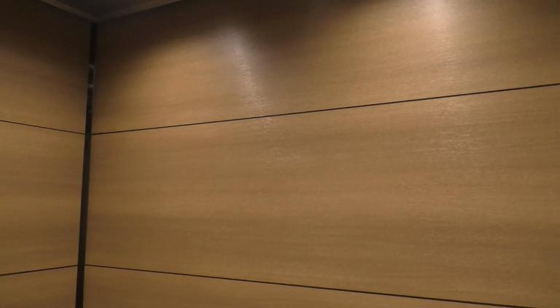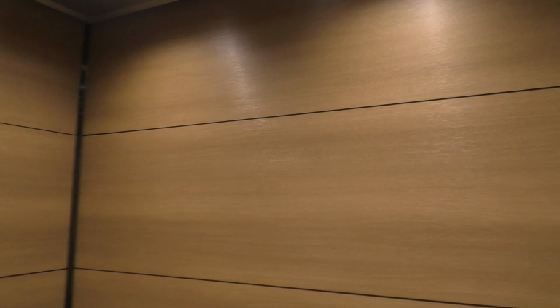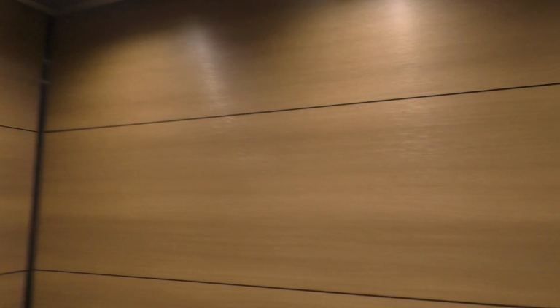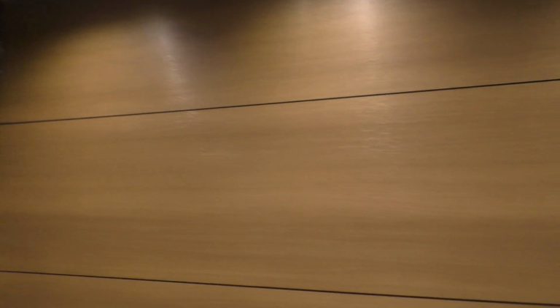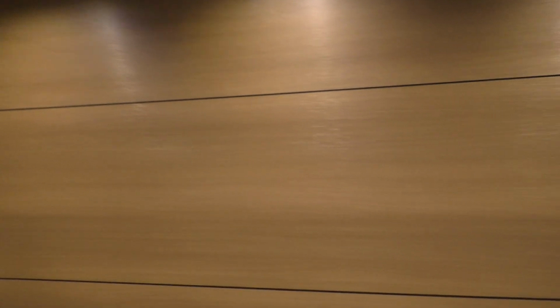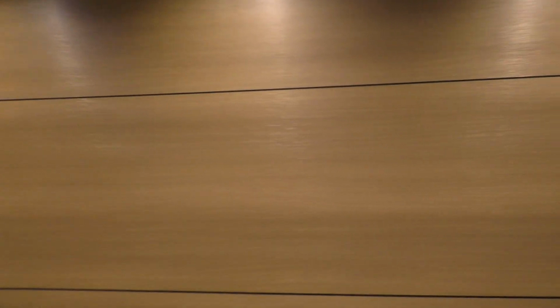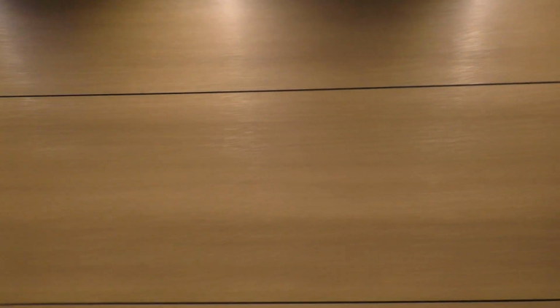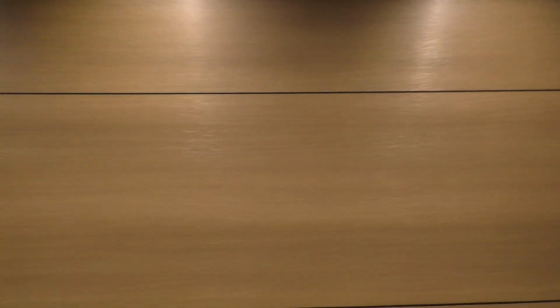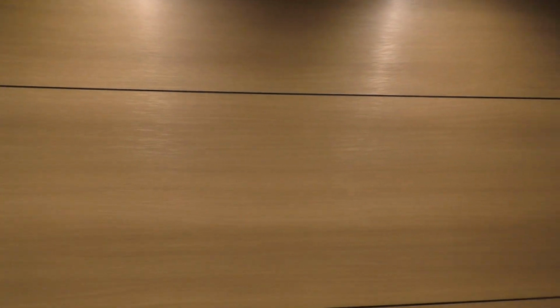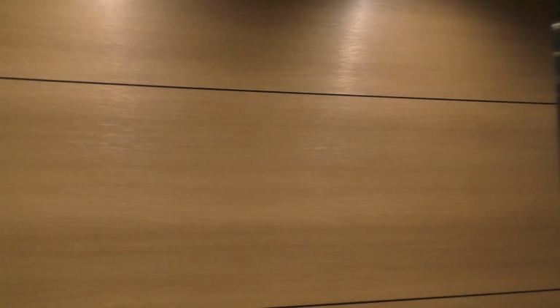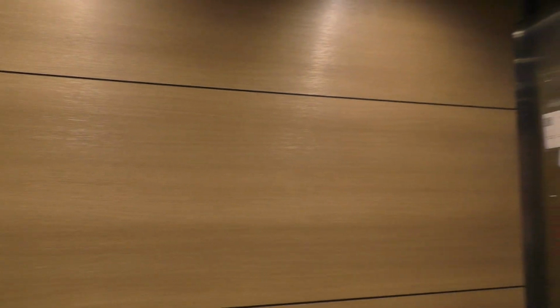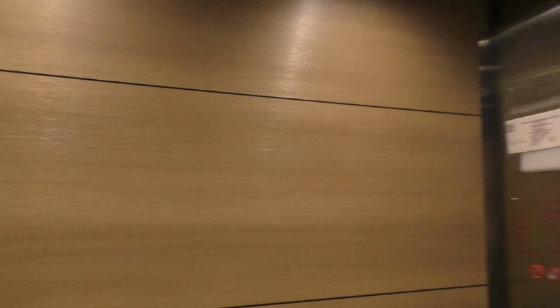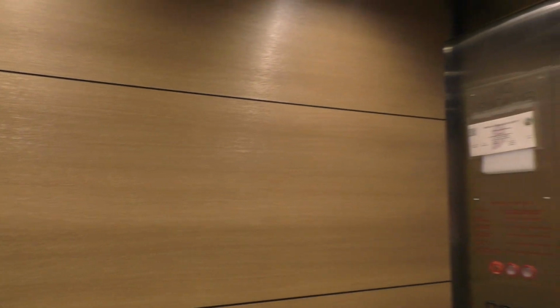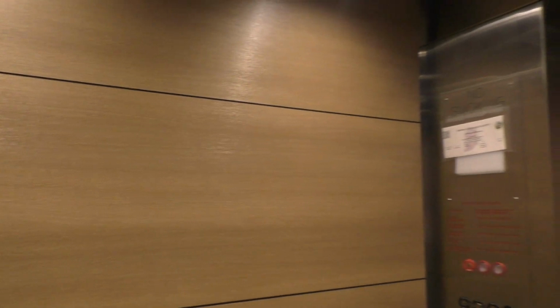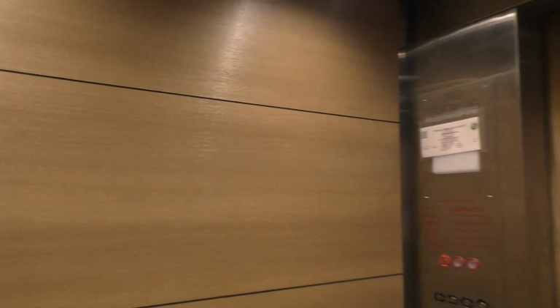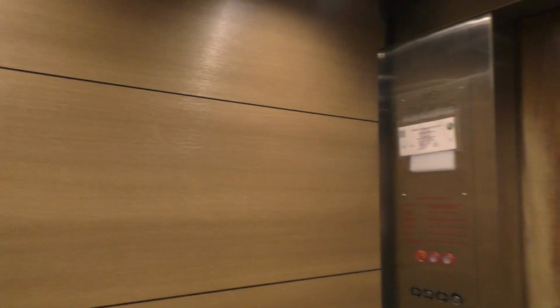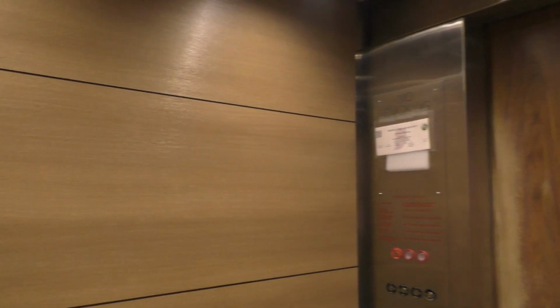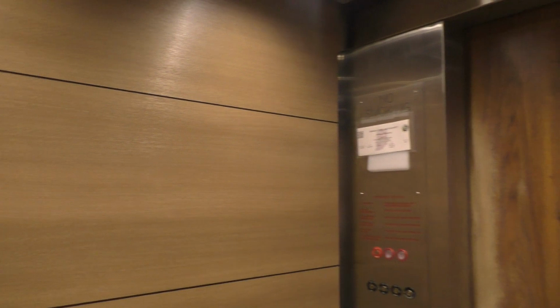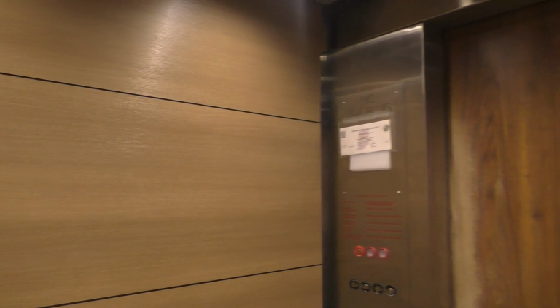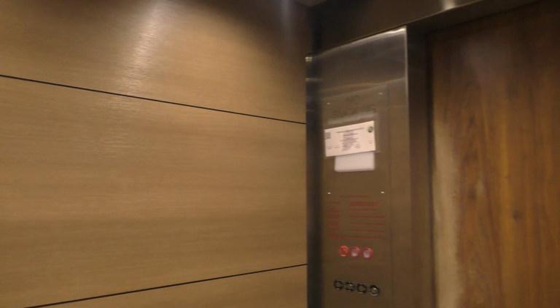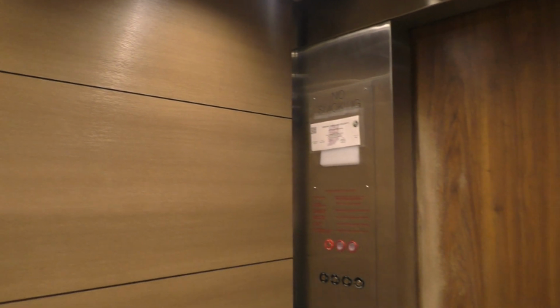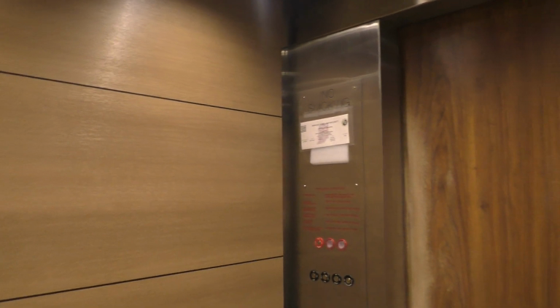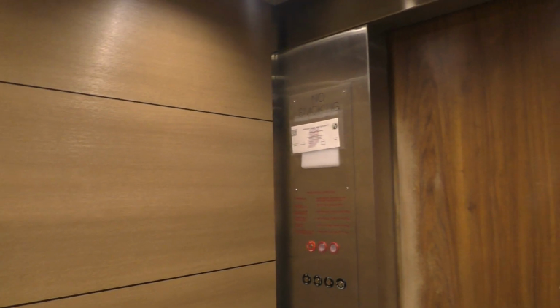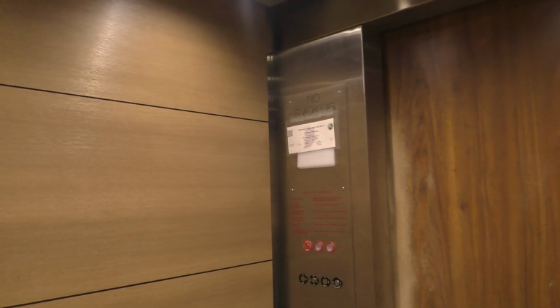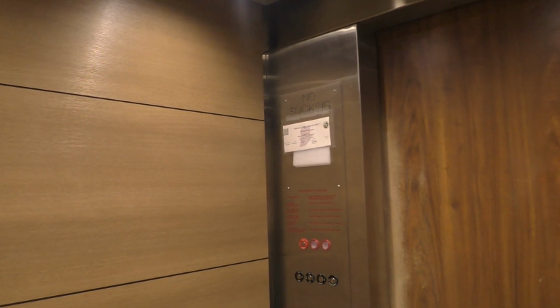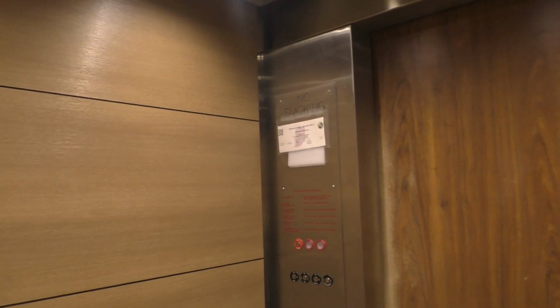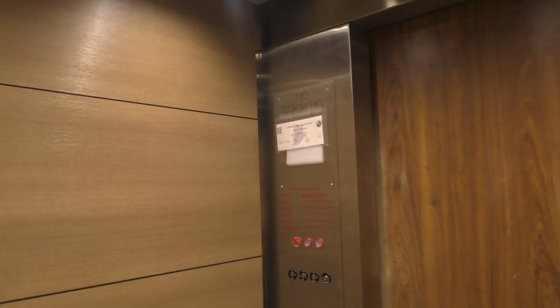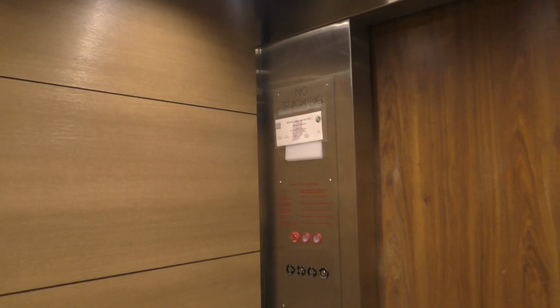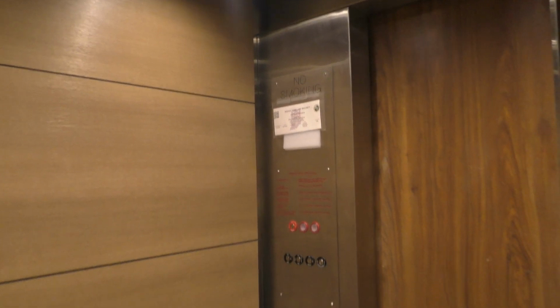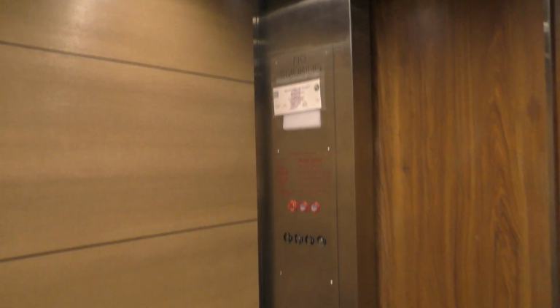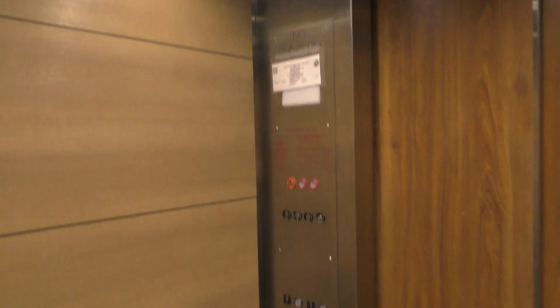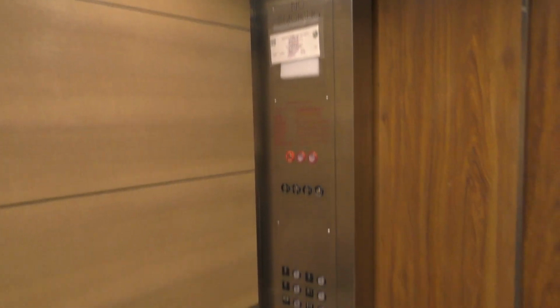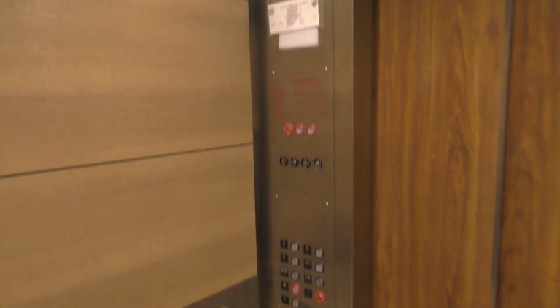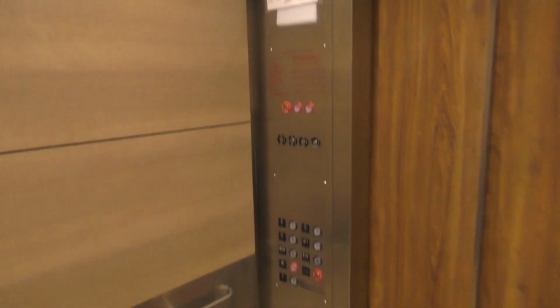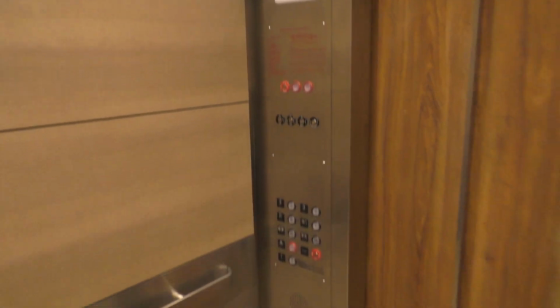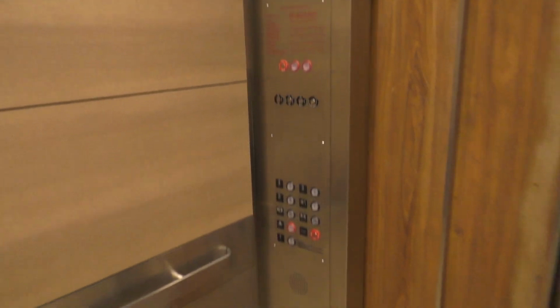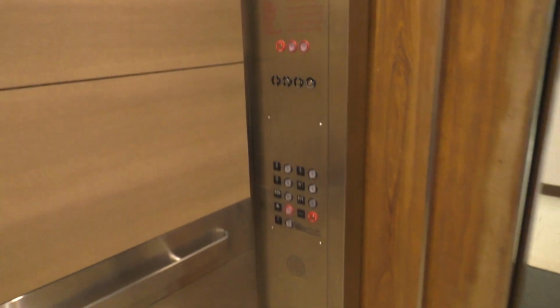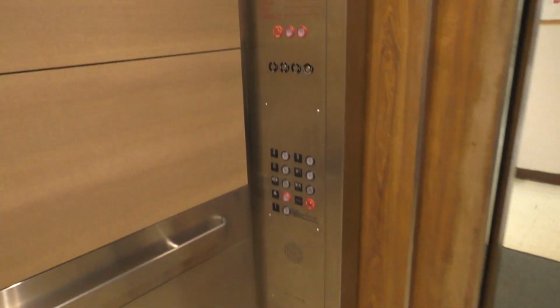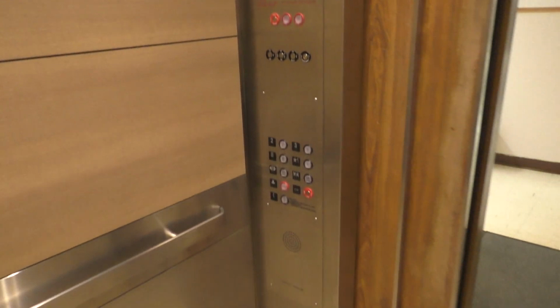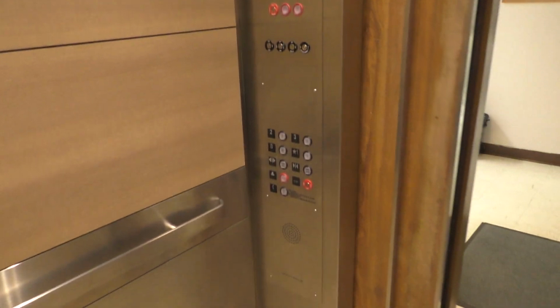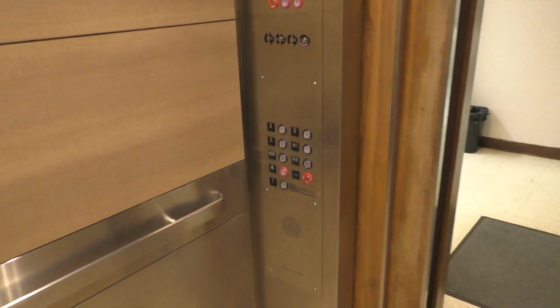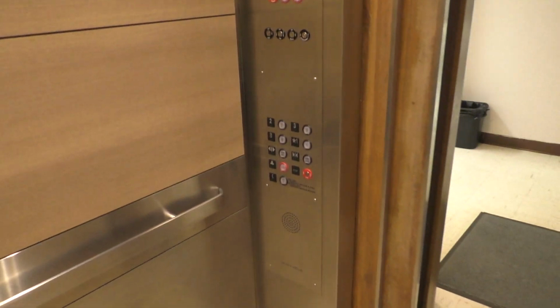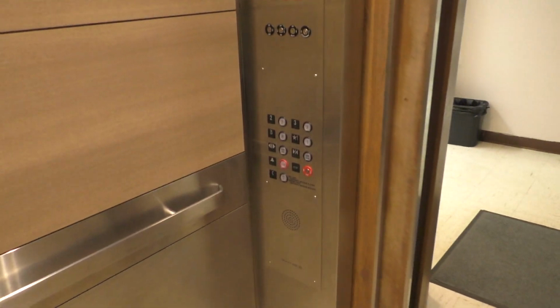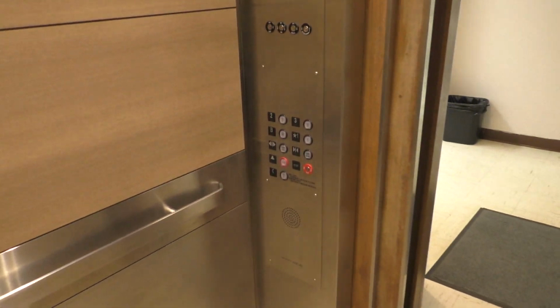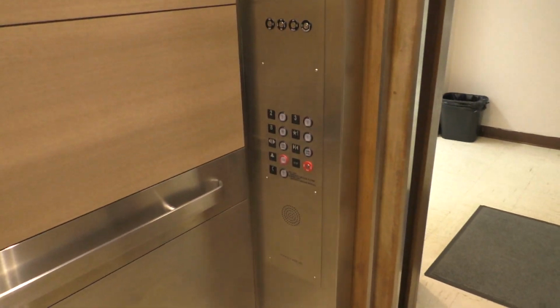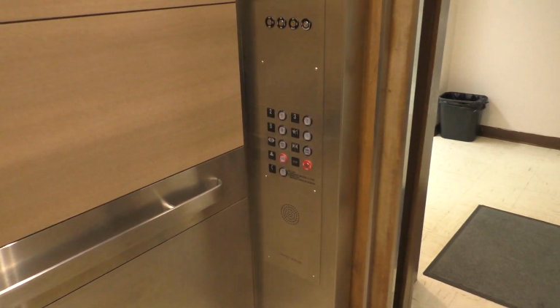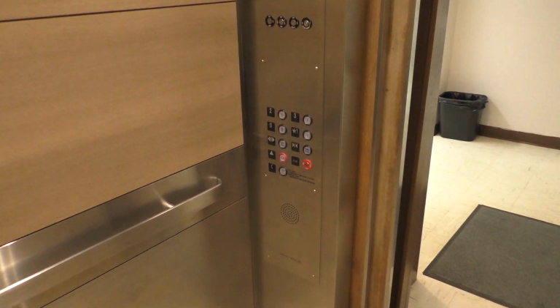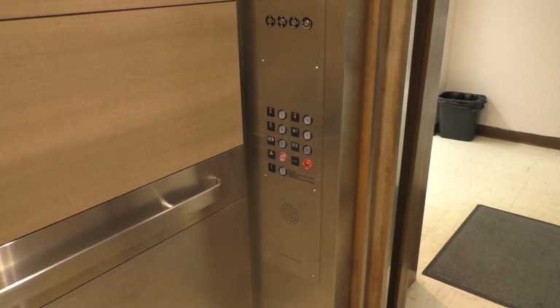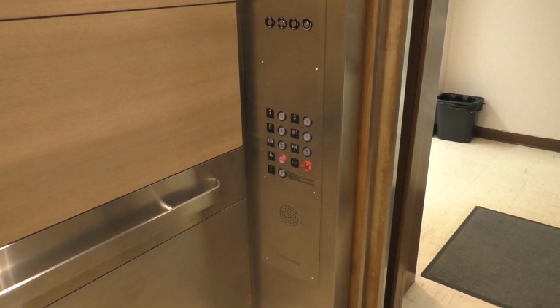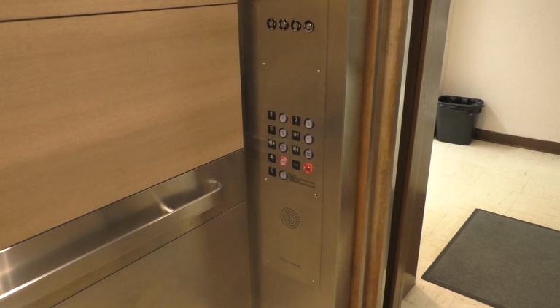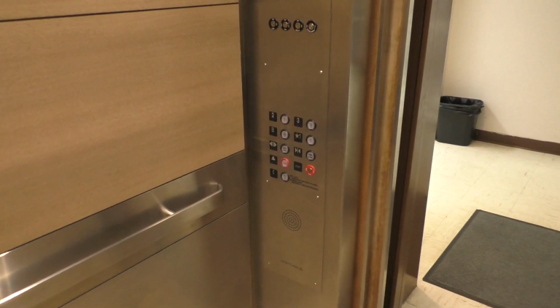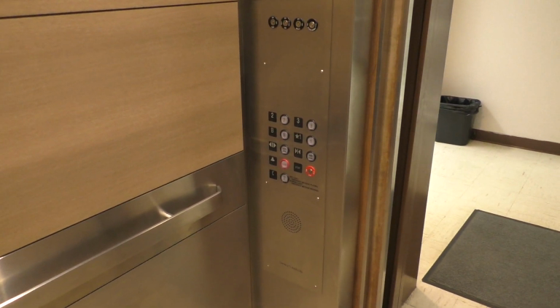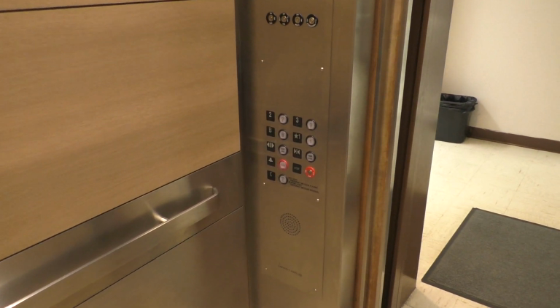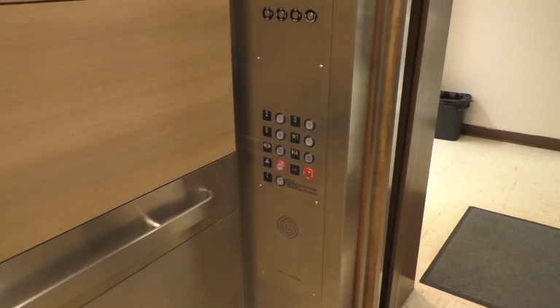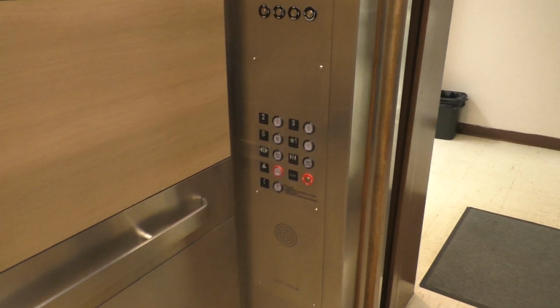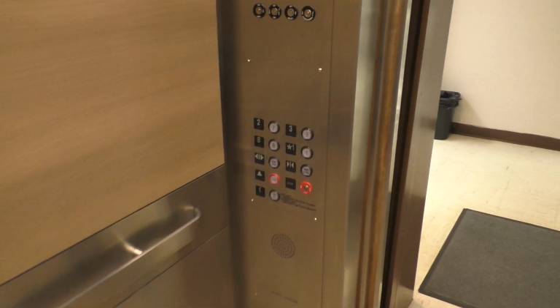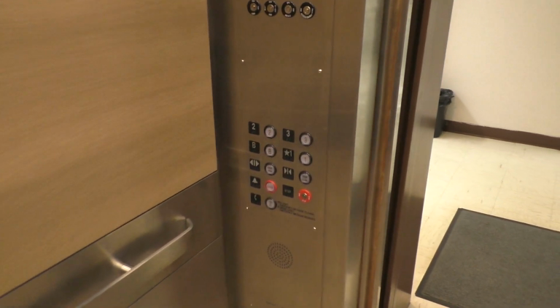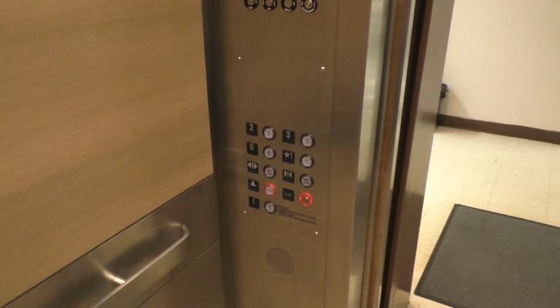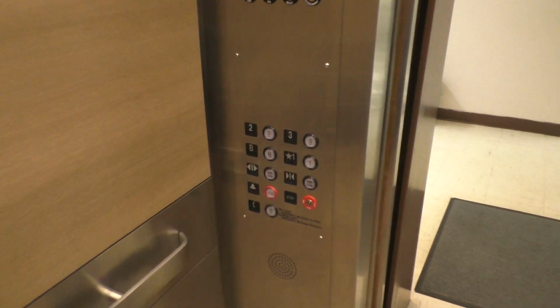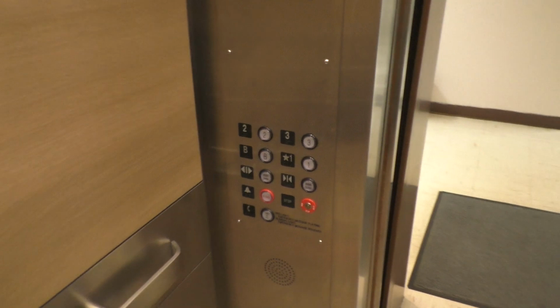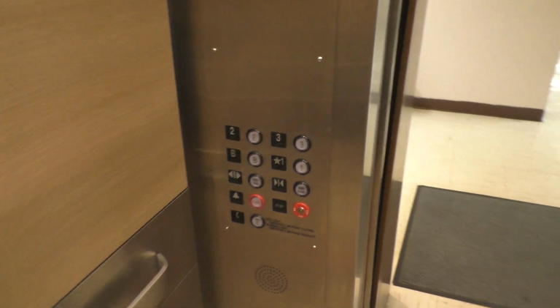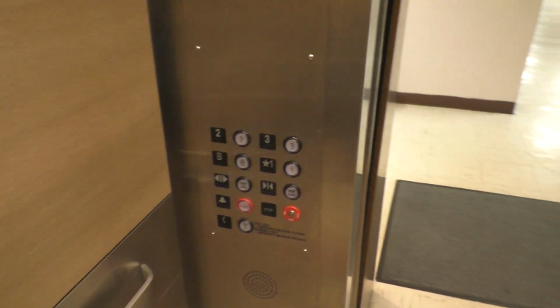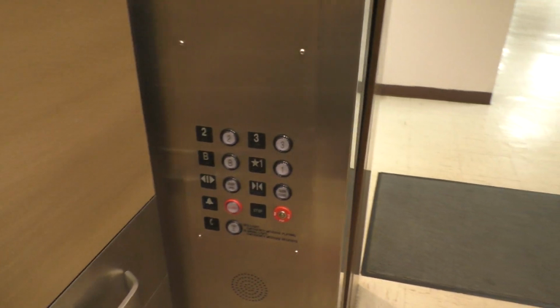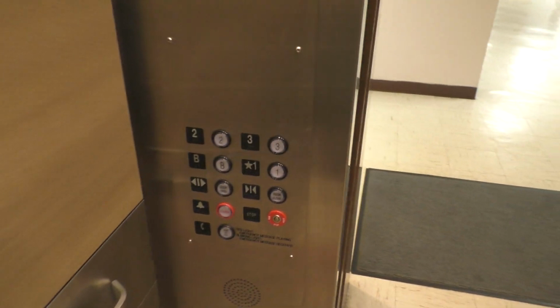Here we are back at the basement. And let's take one more ride.